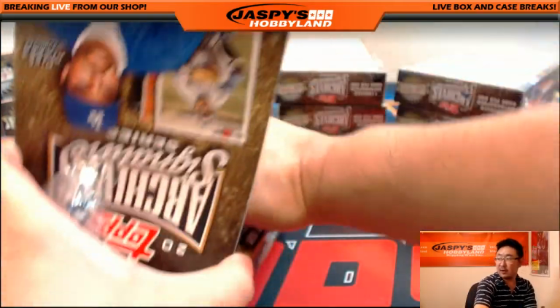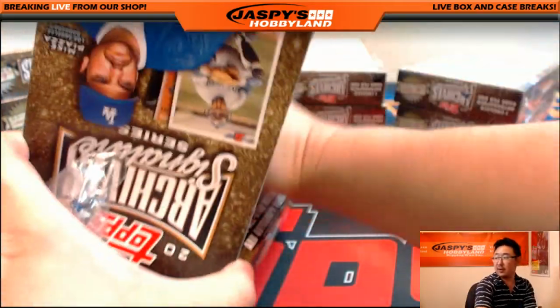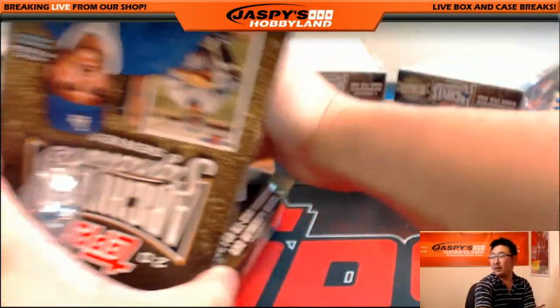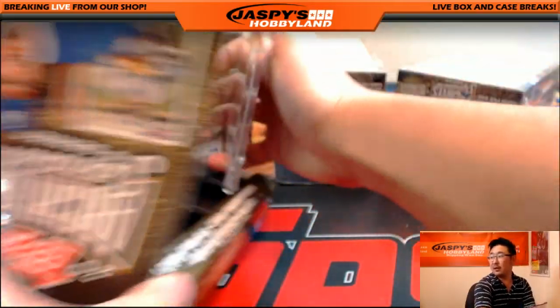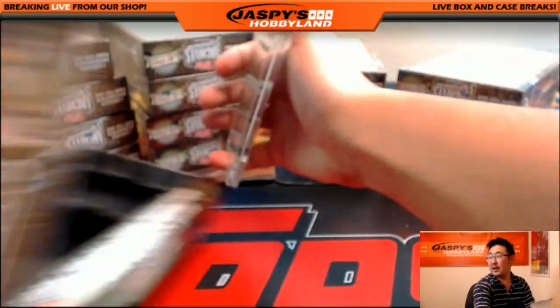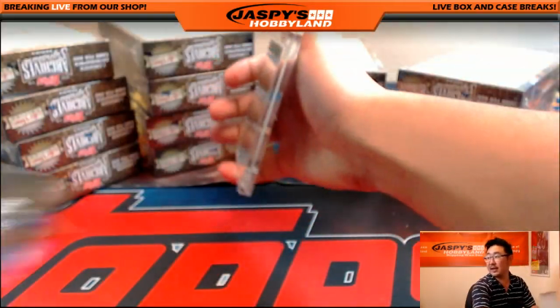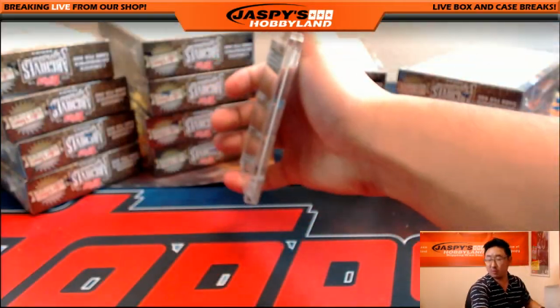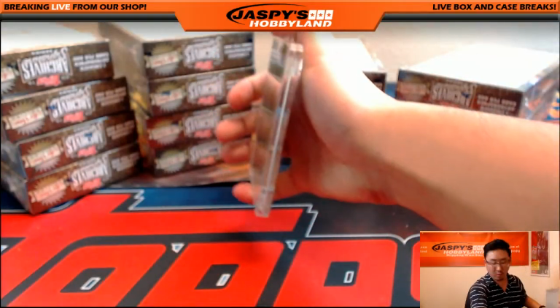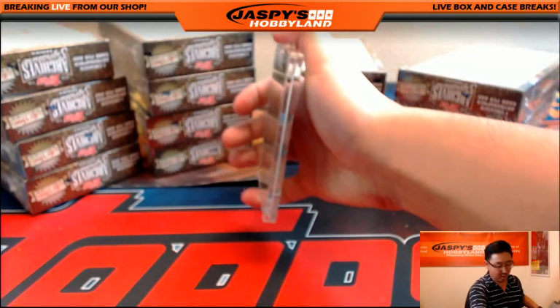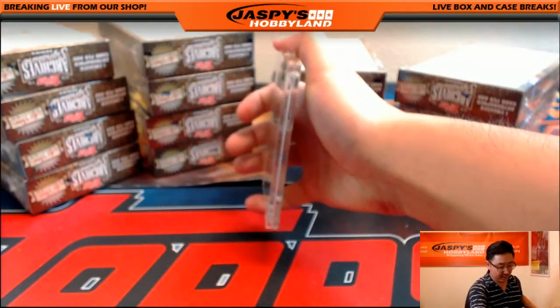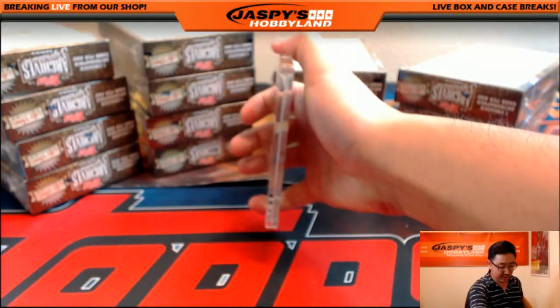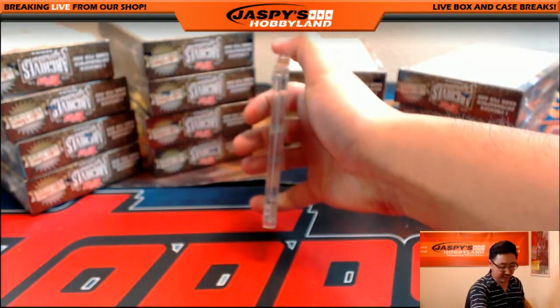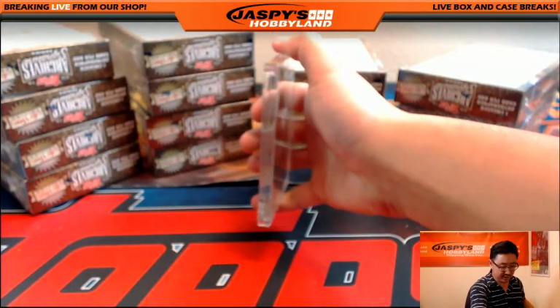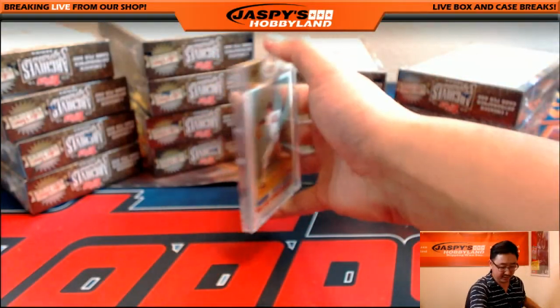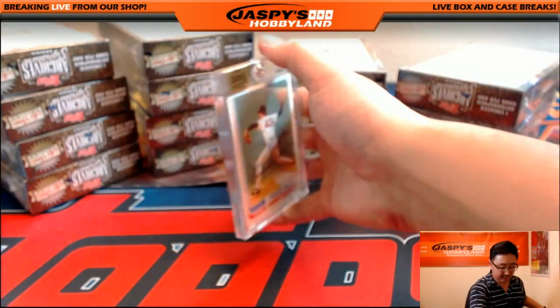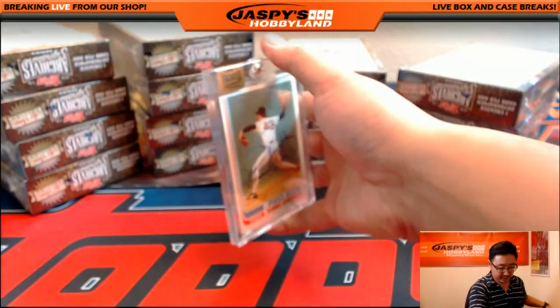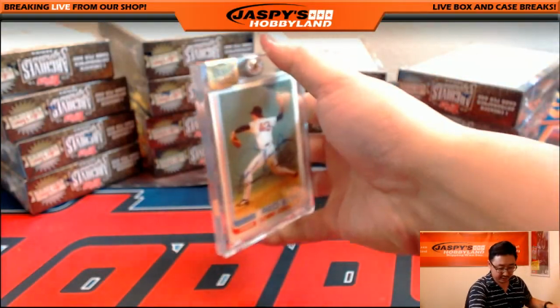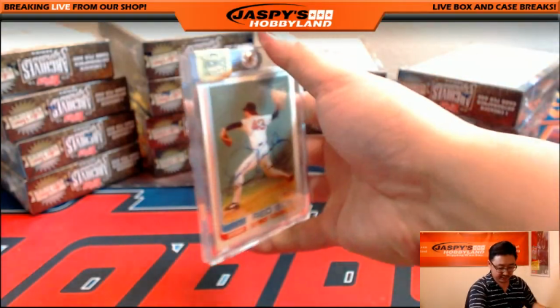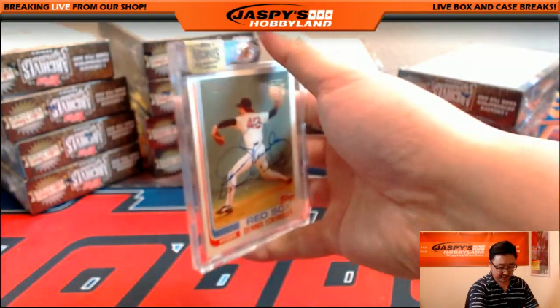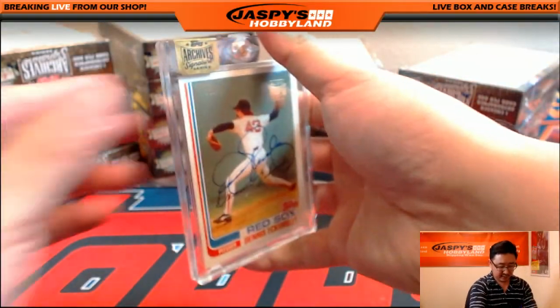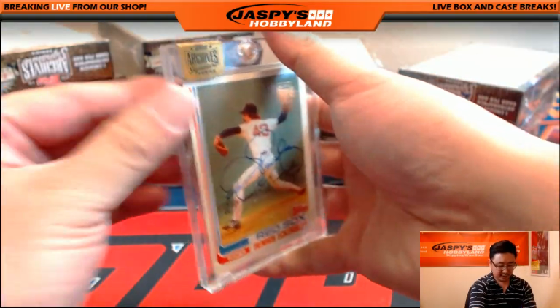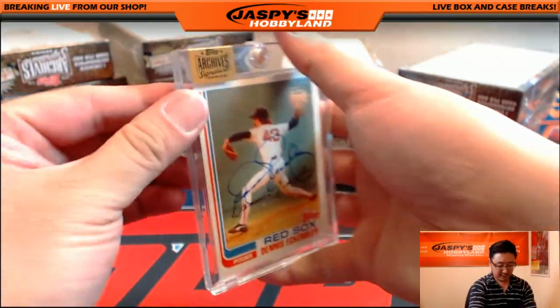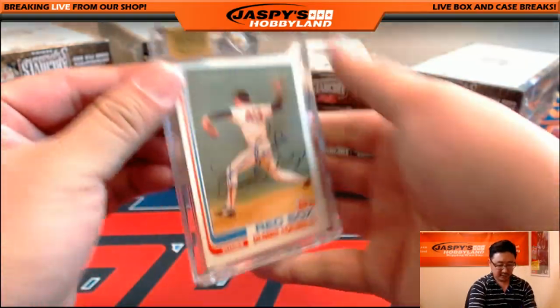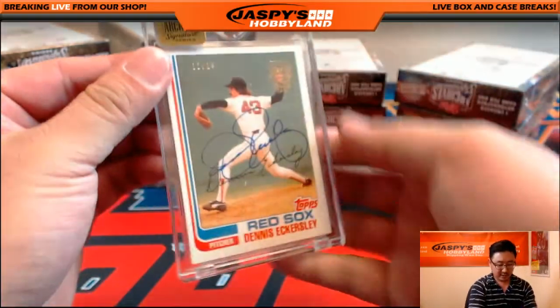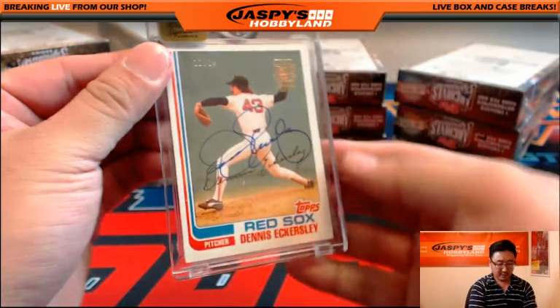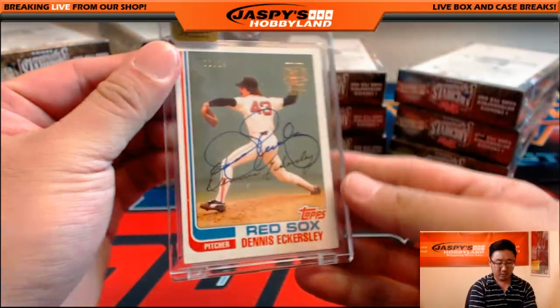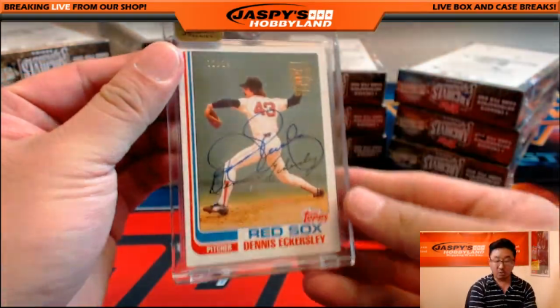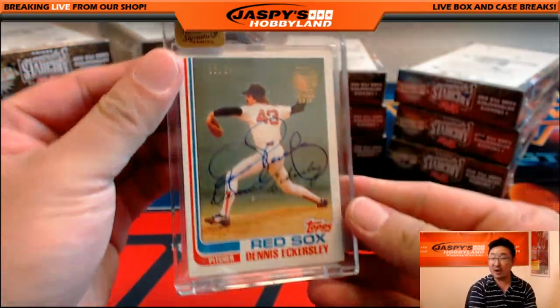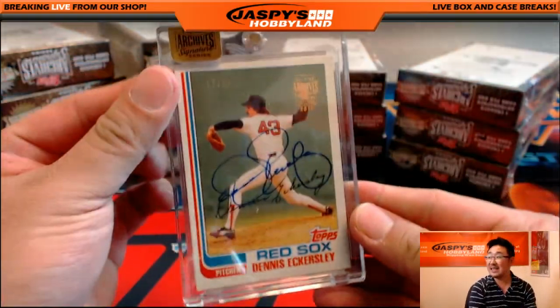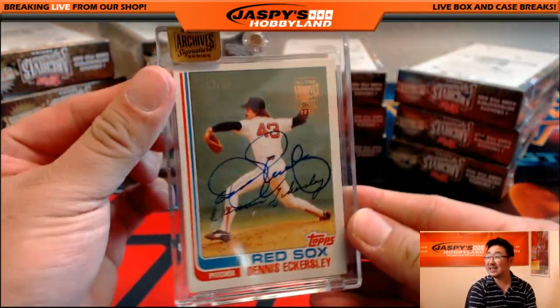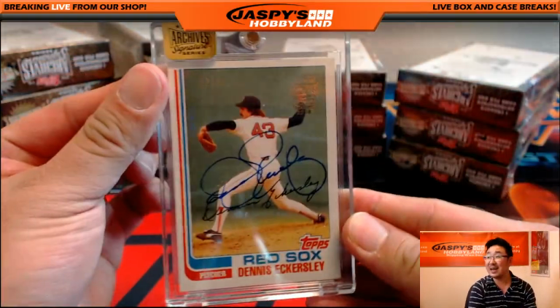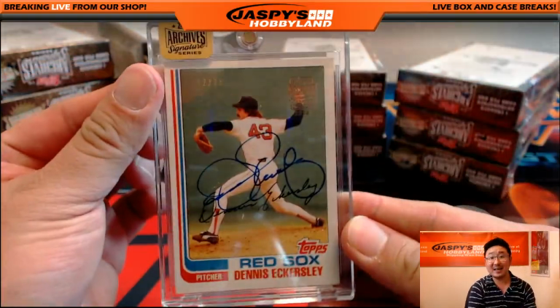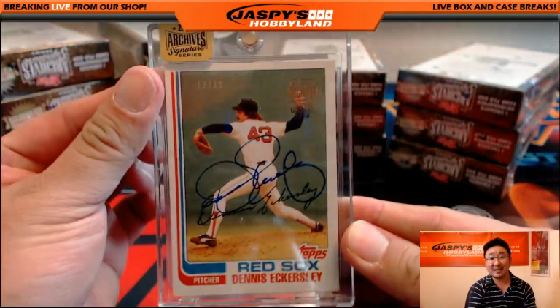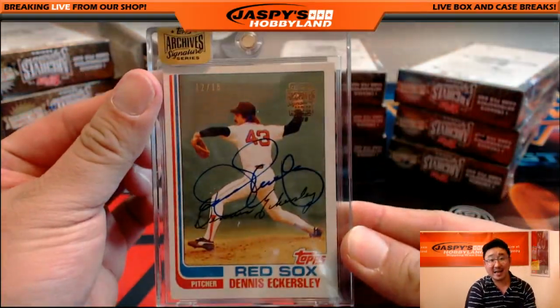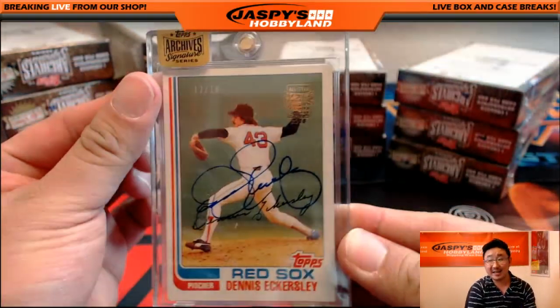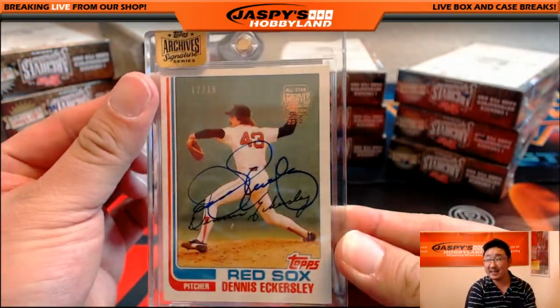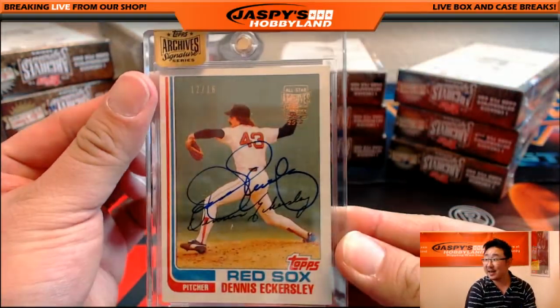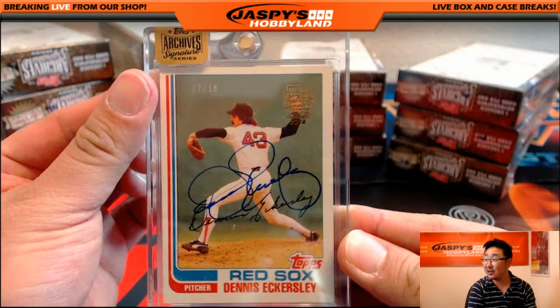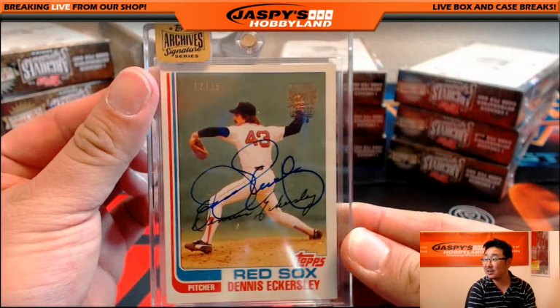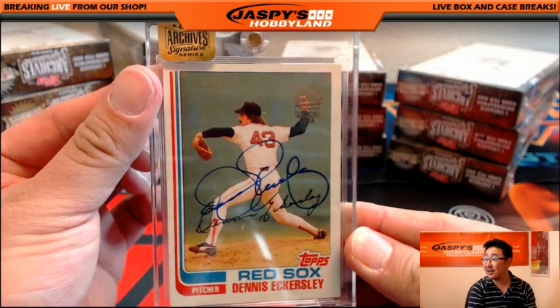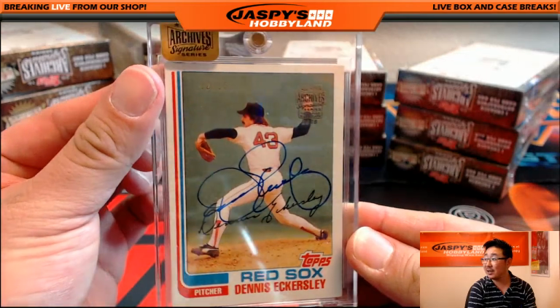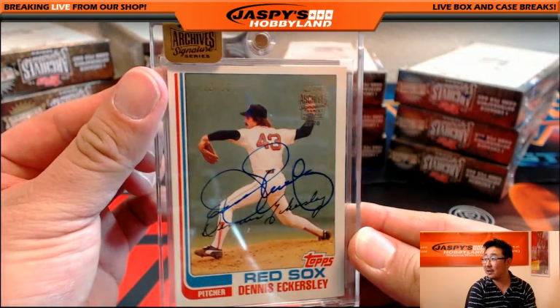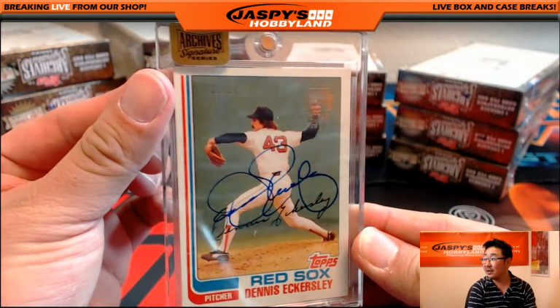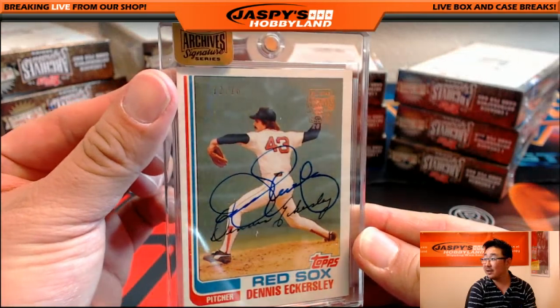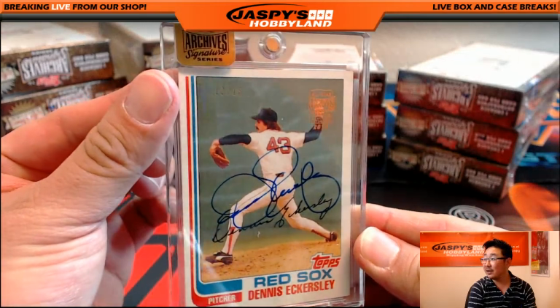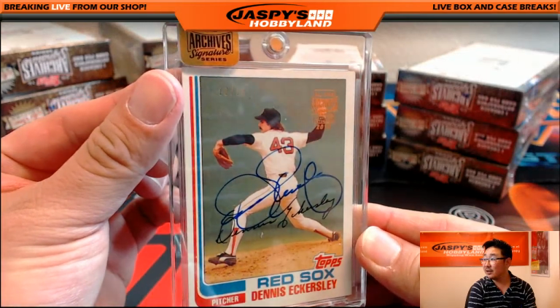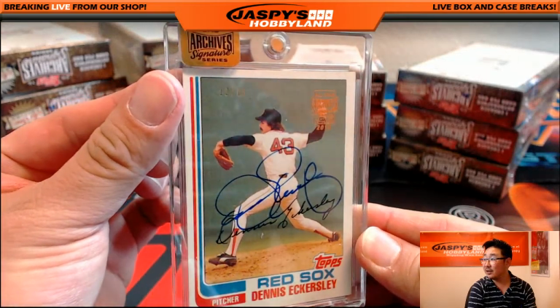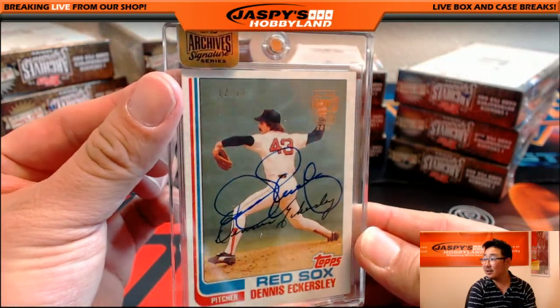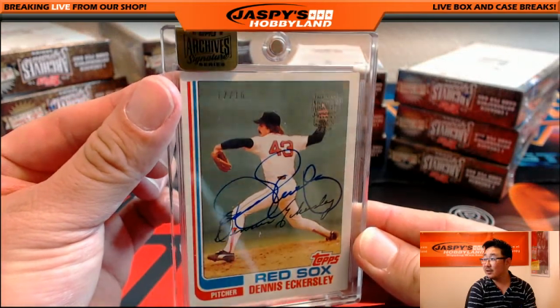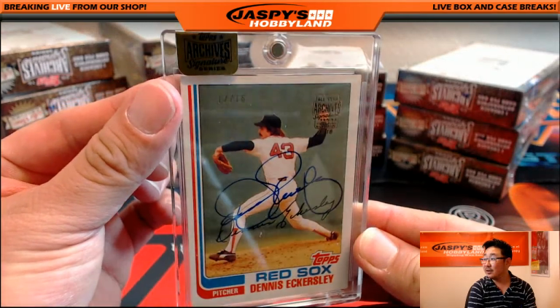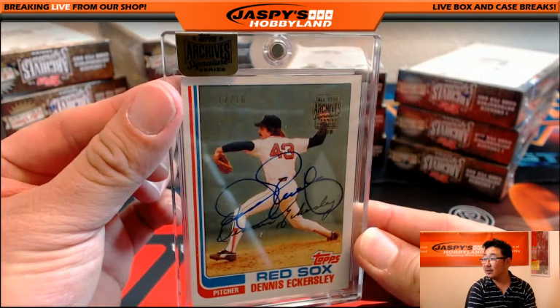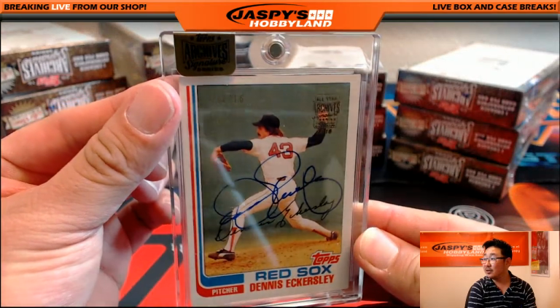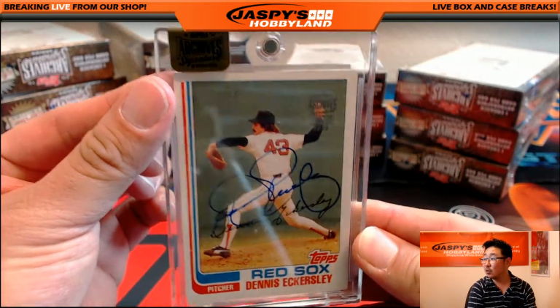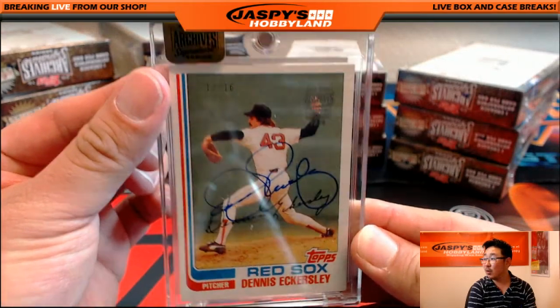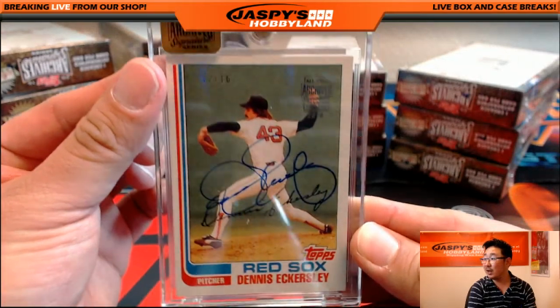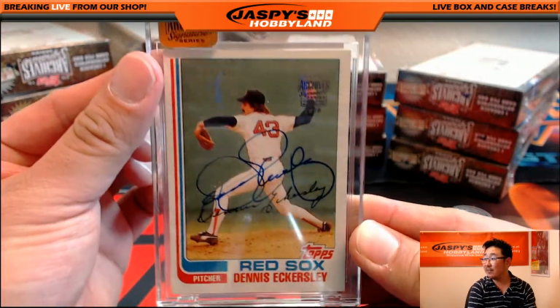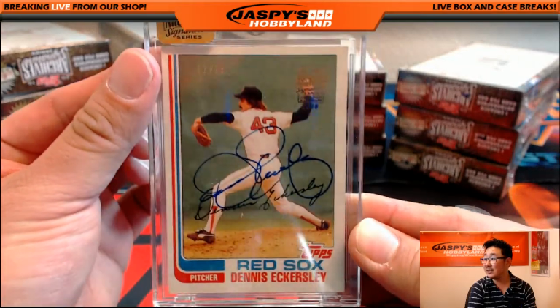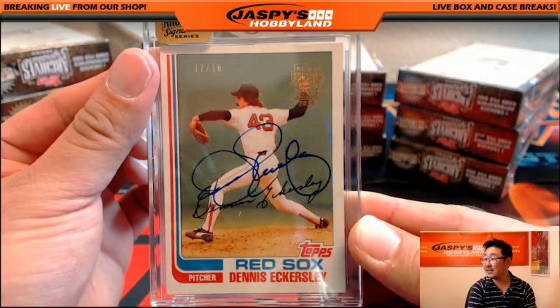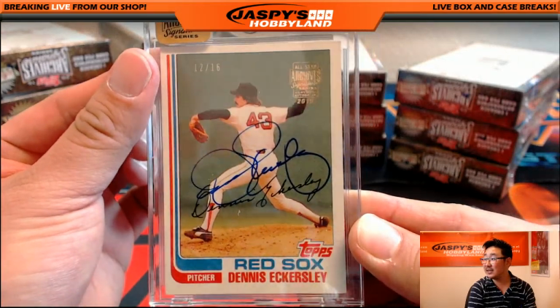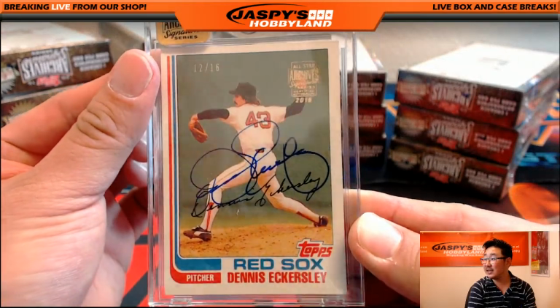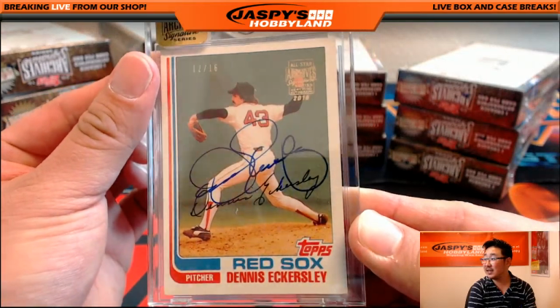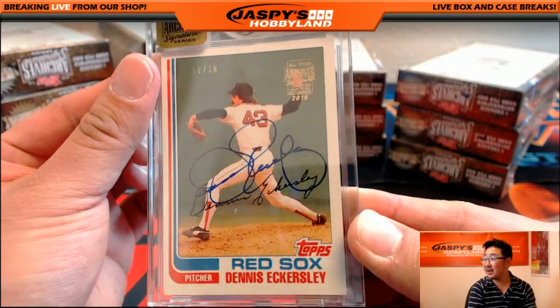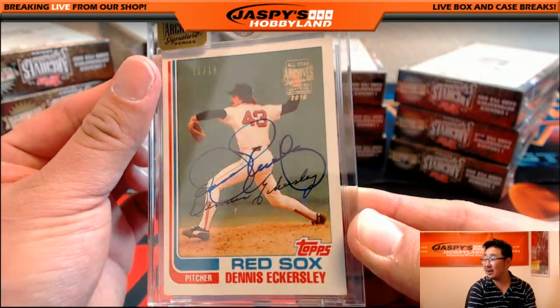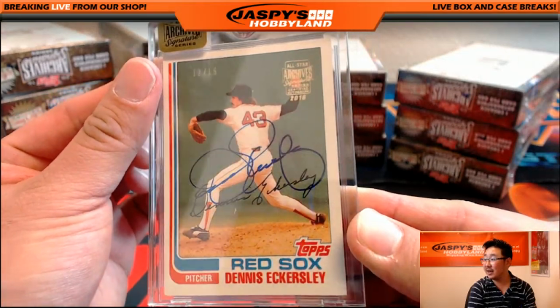Next one is Red Sox Dennis Eckersley, 12 out of 16 on that.